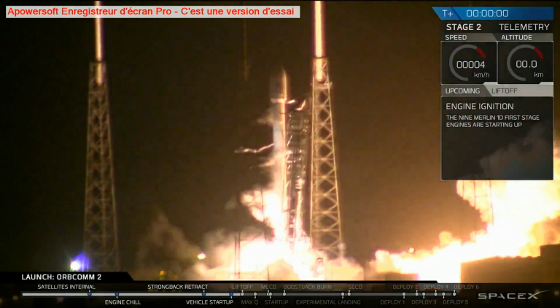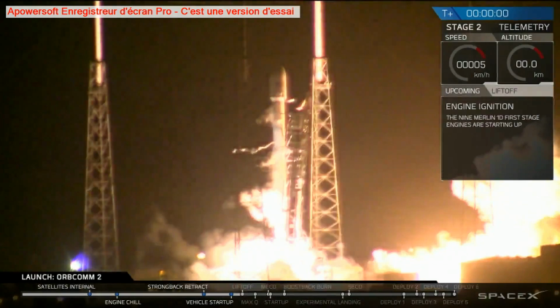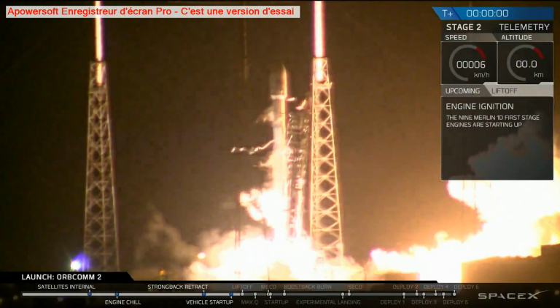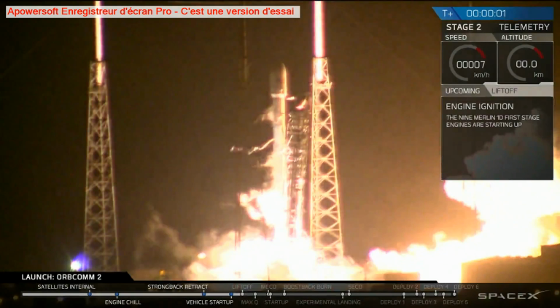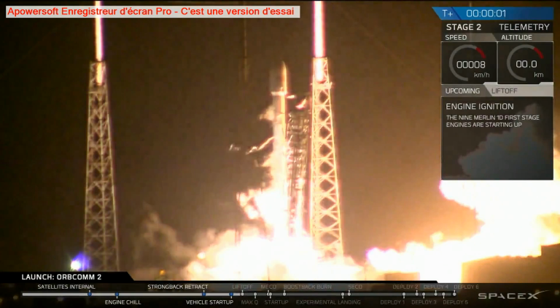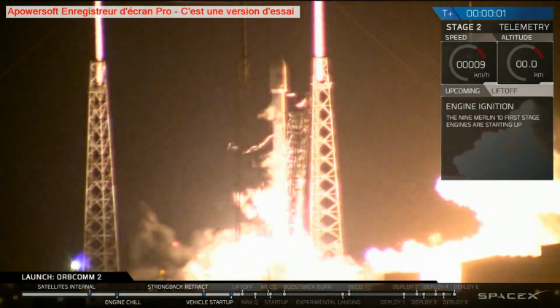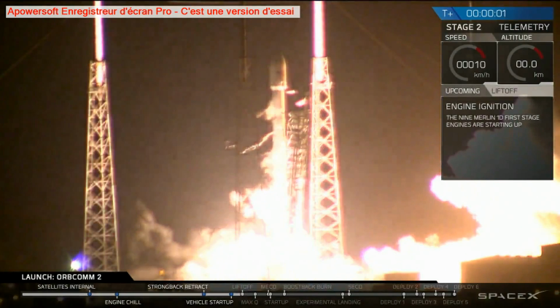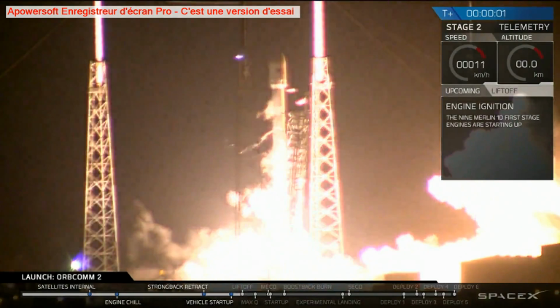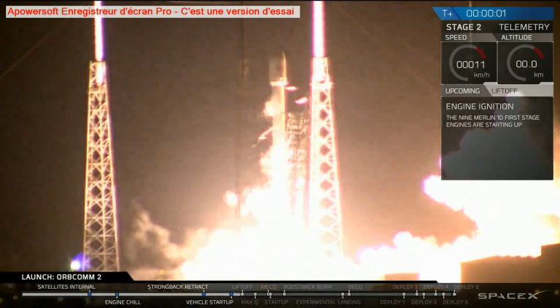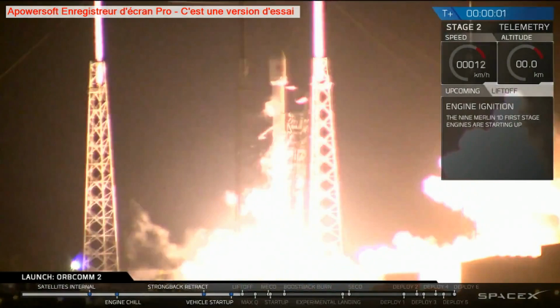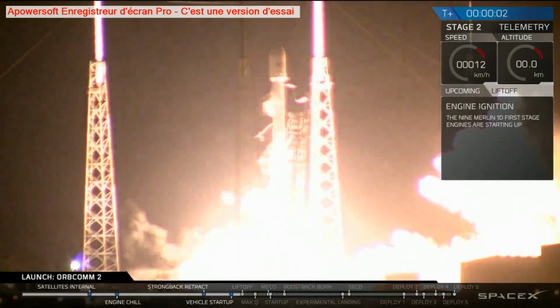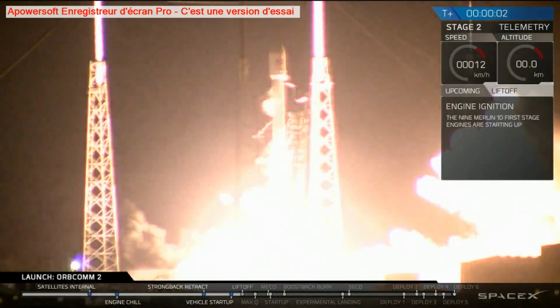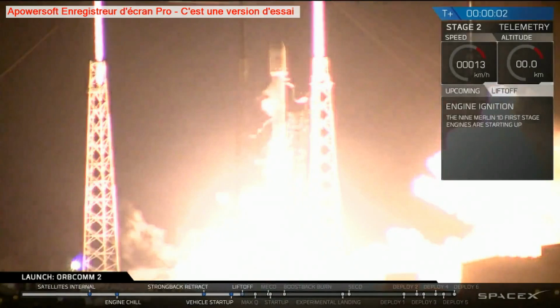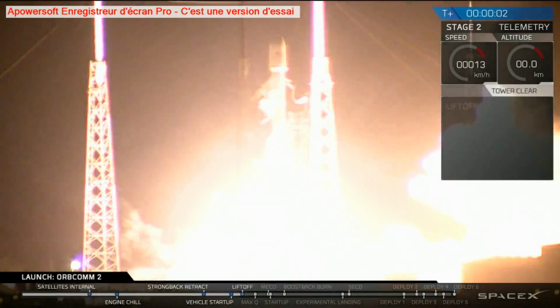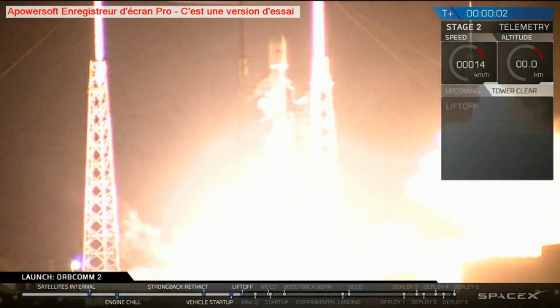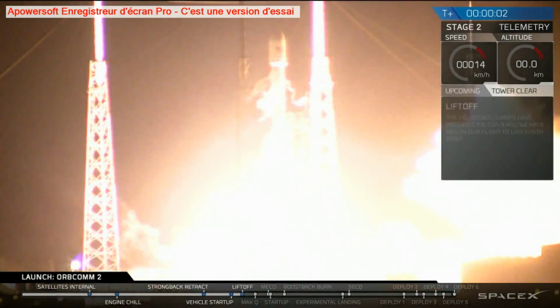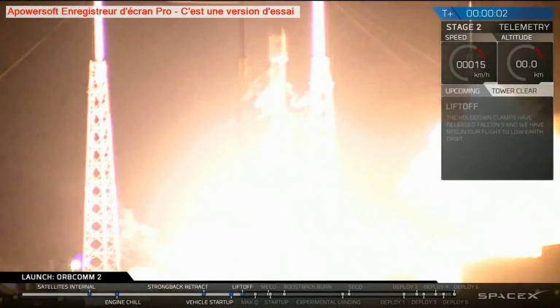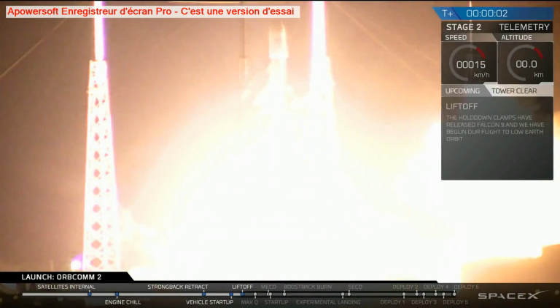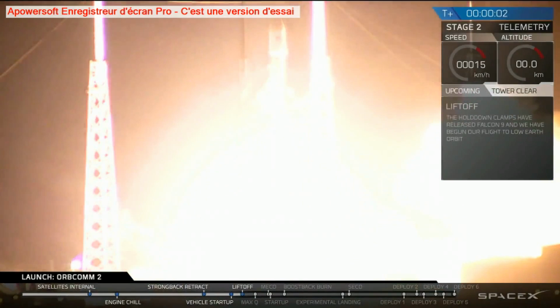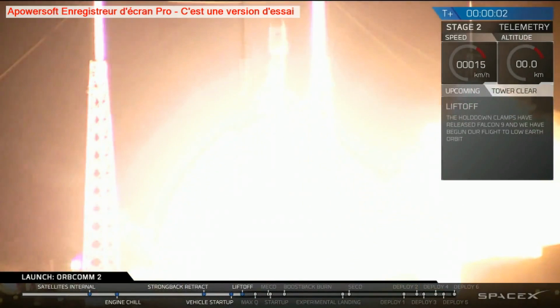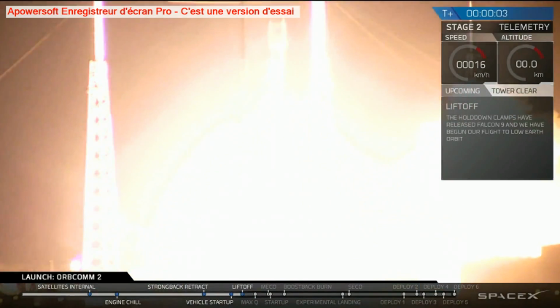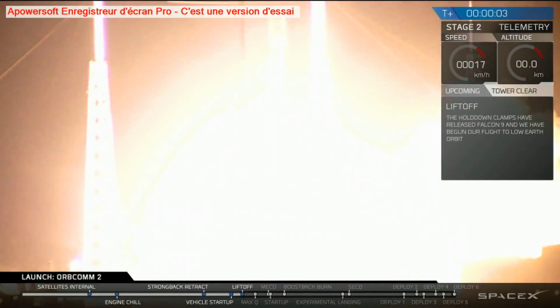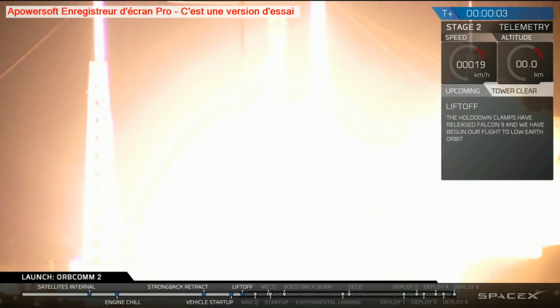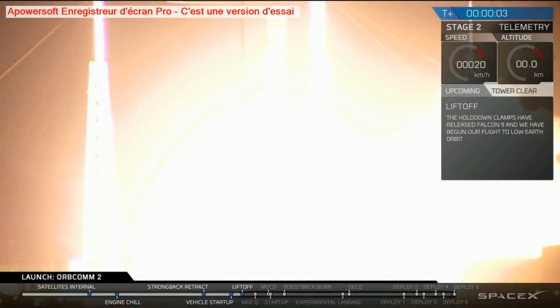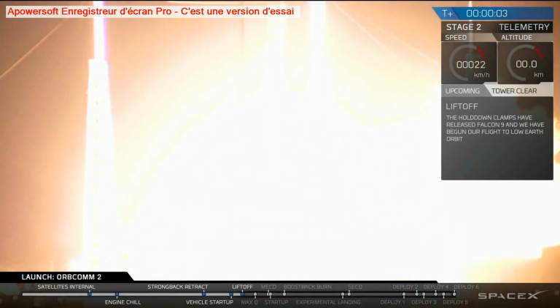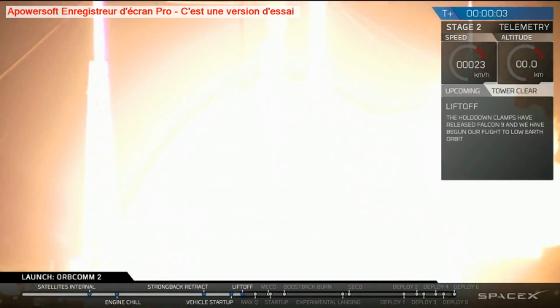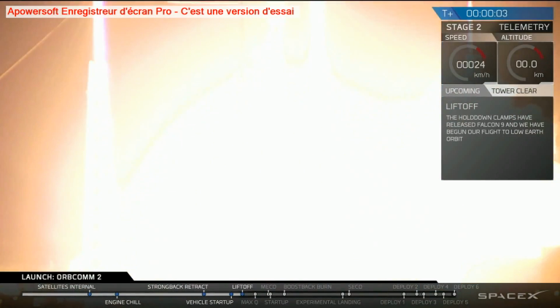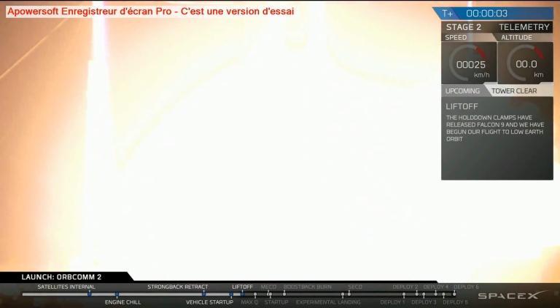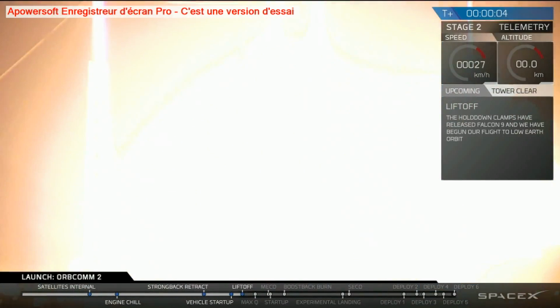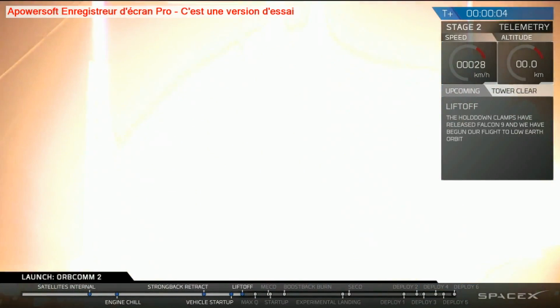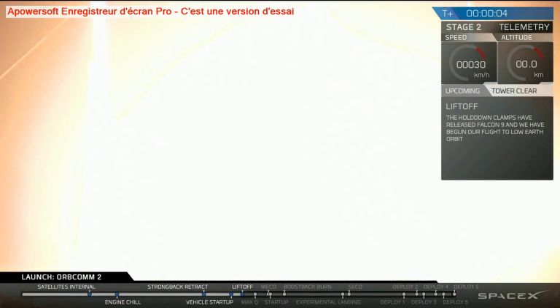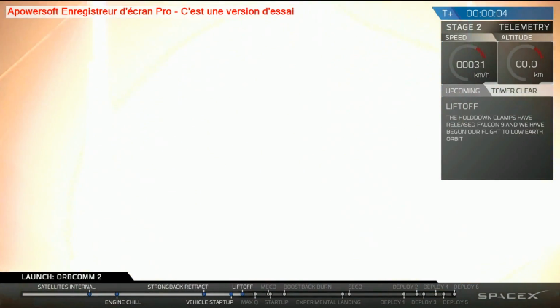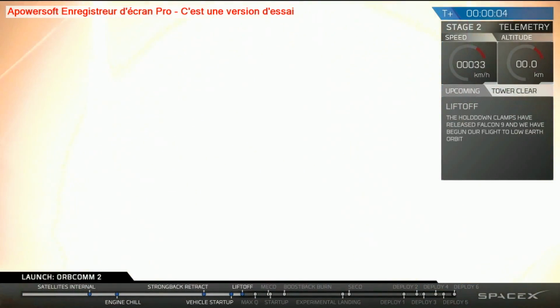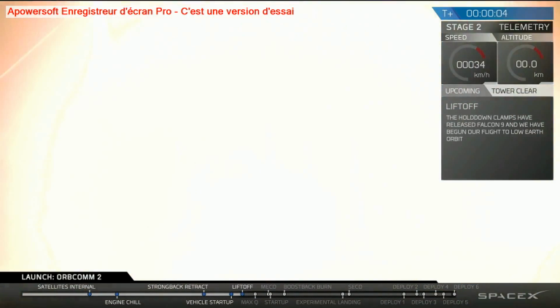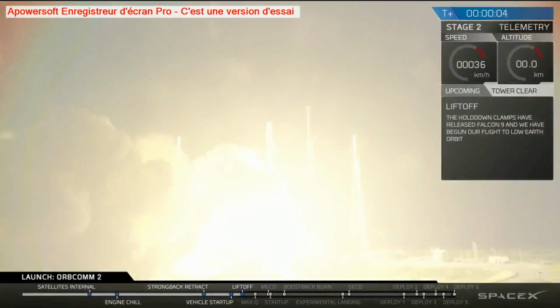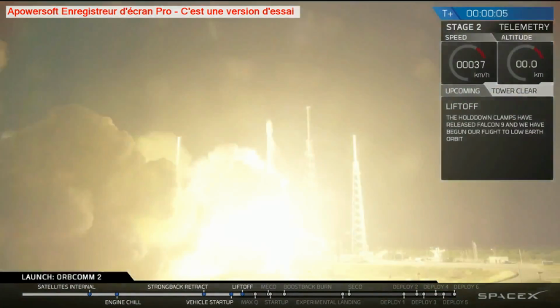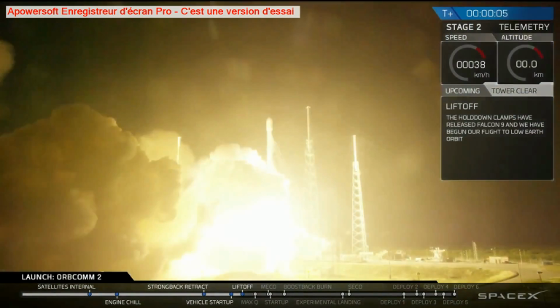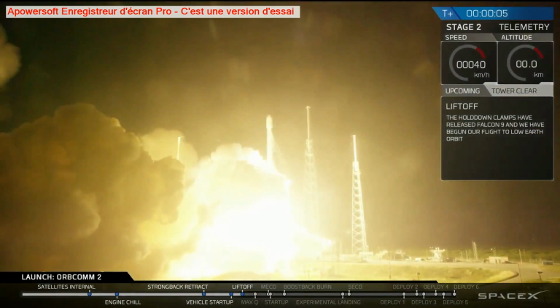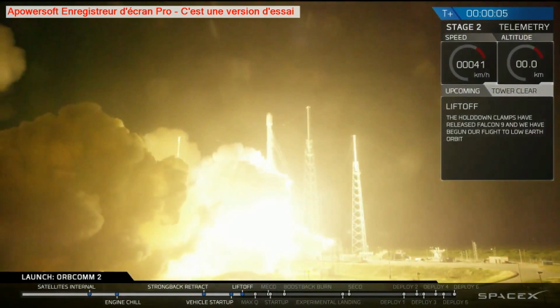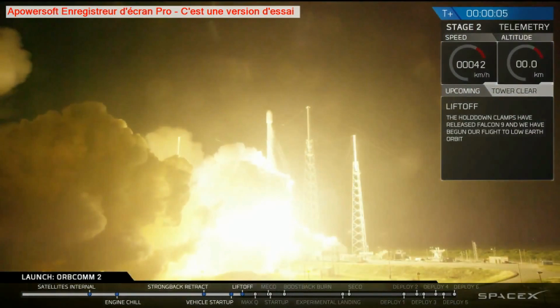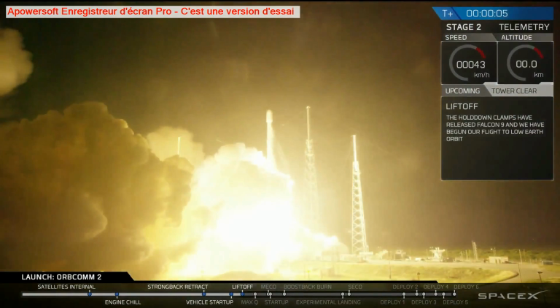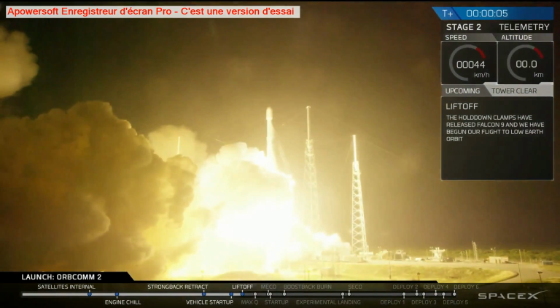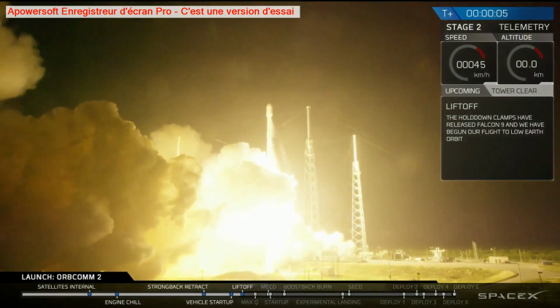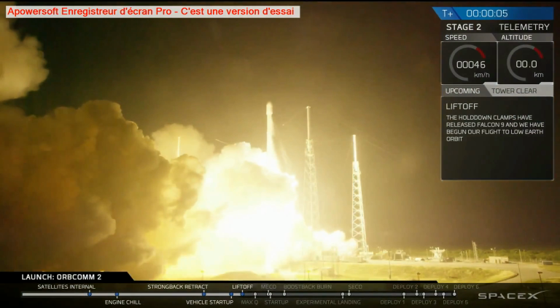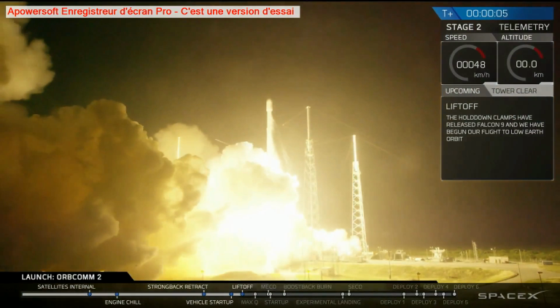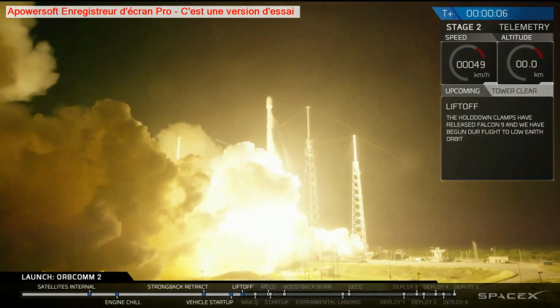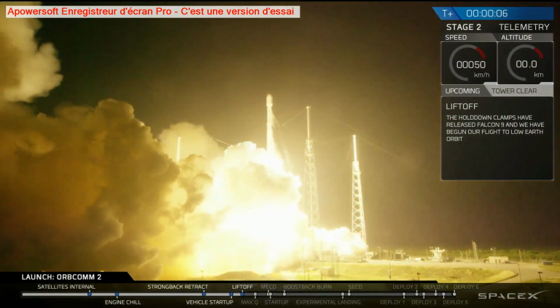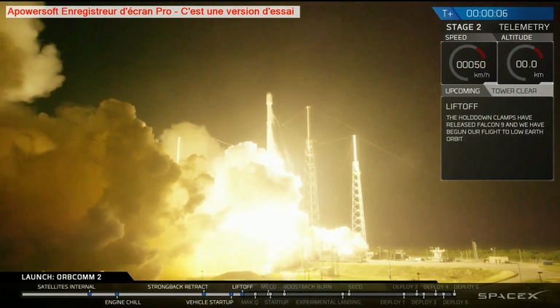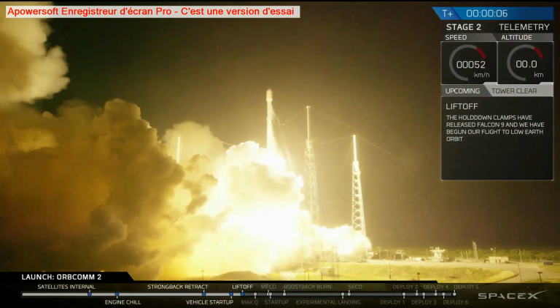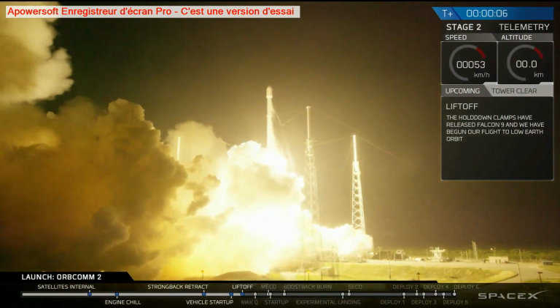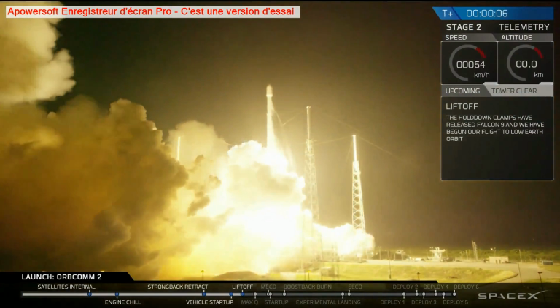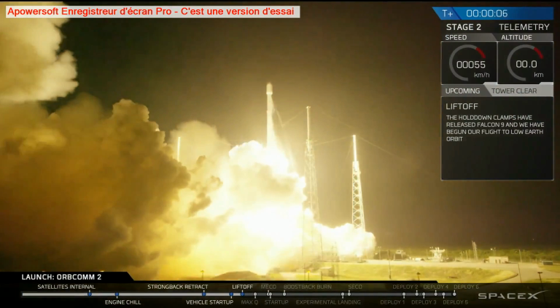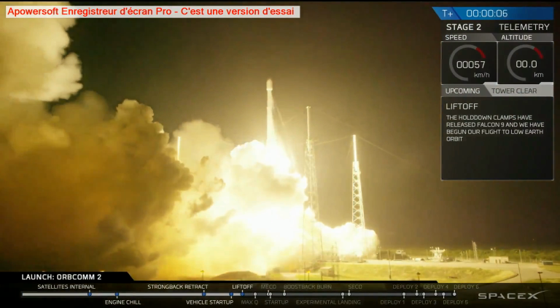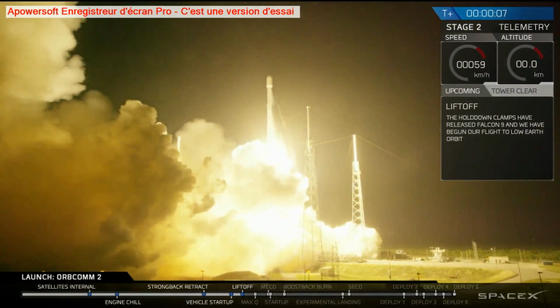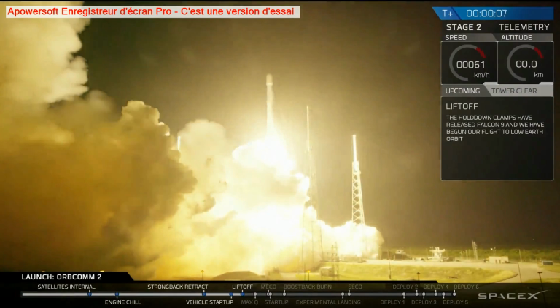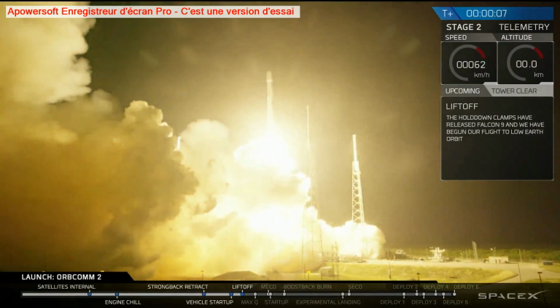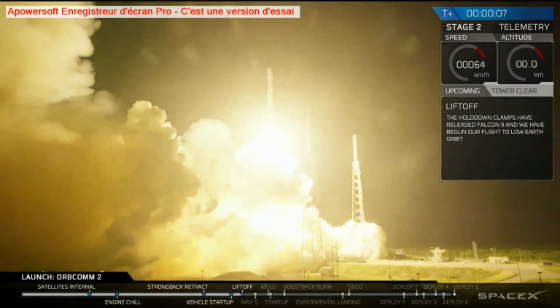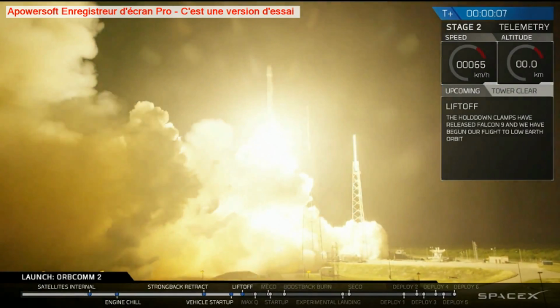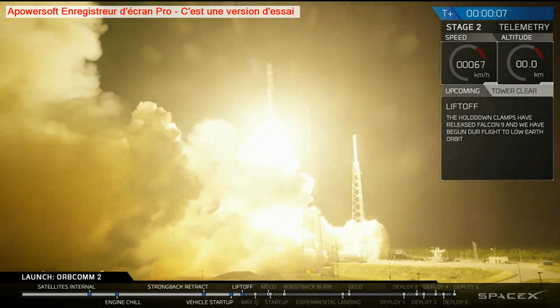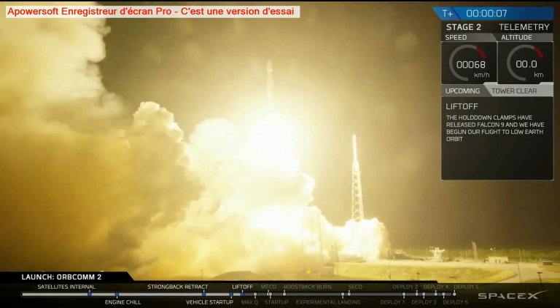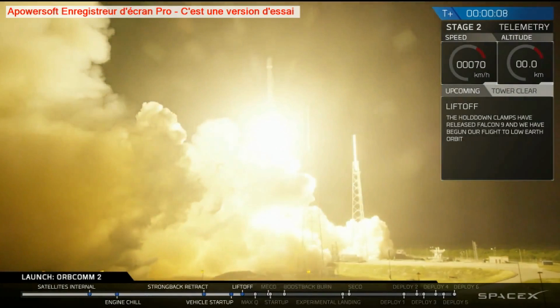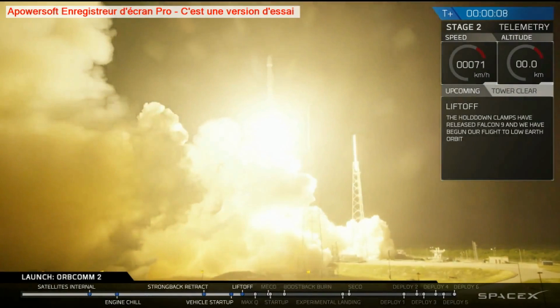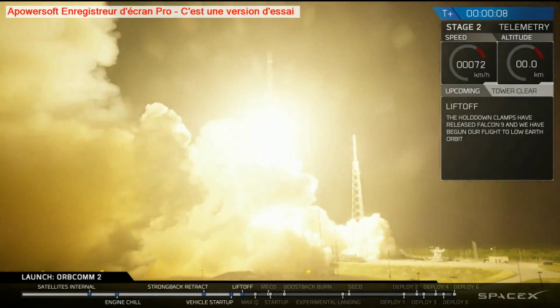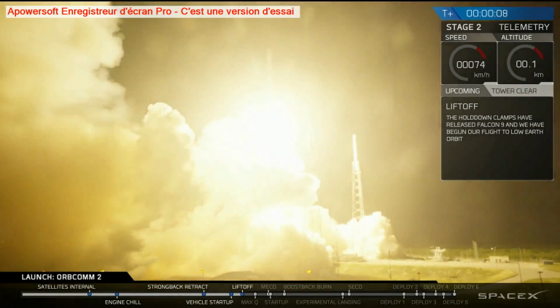We have liftoff on Falcon 9. Falcon 9 is clear of the towers.